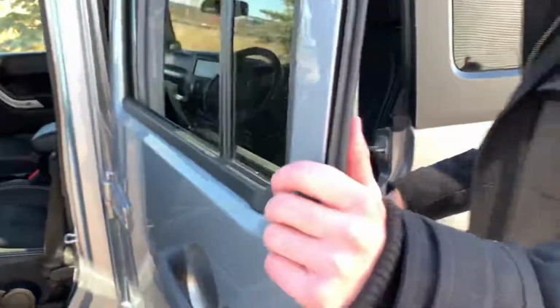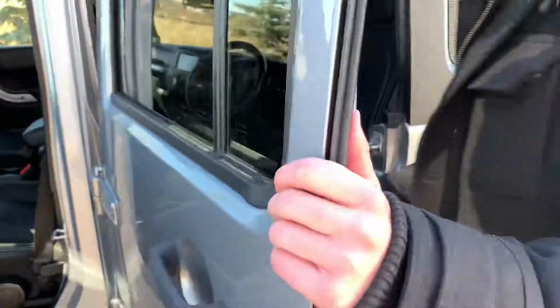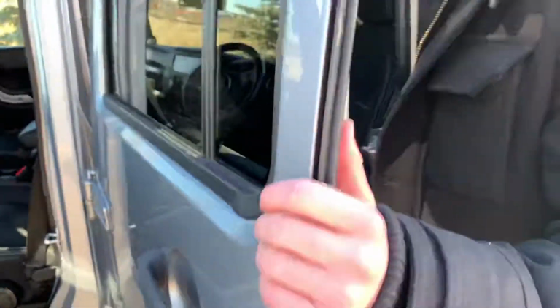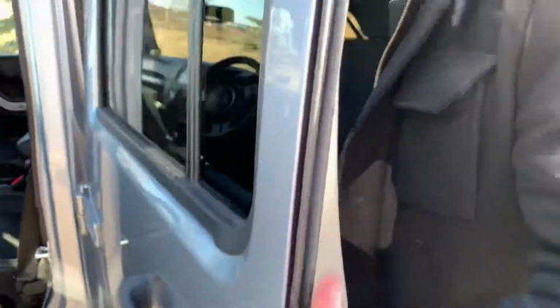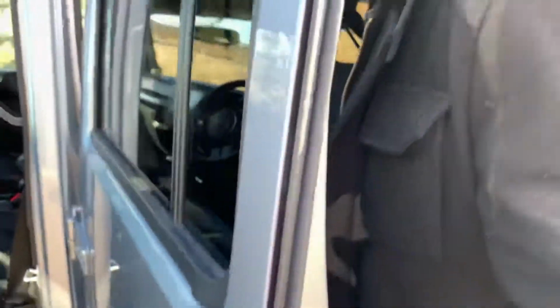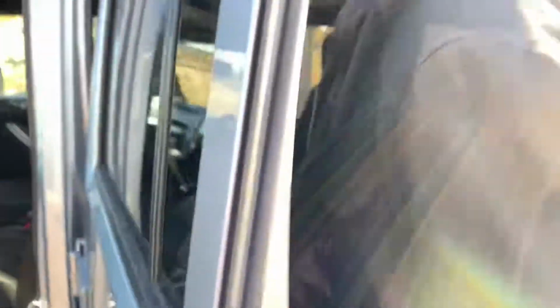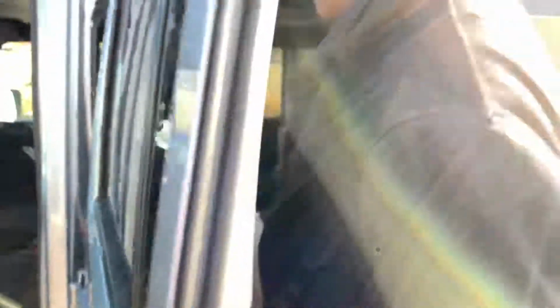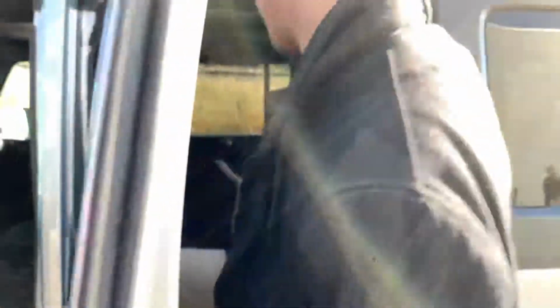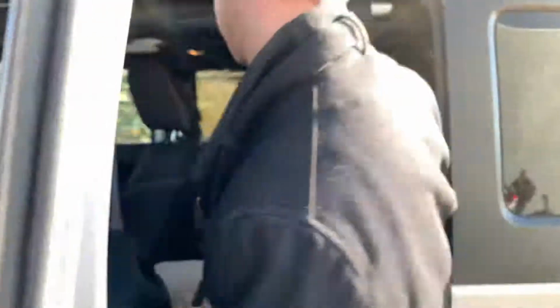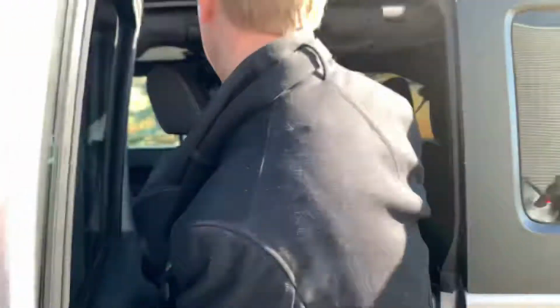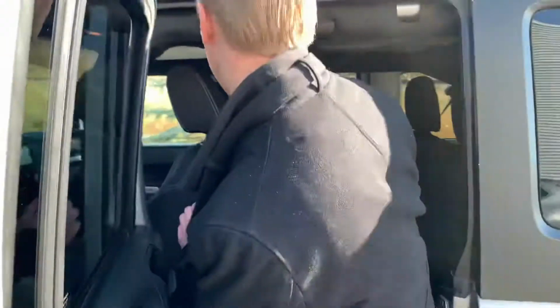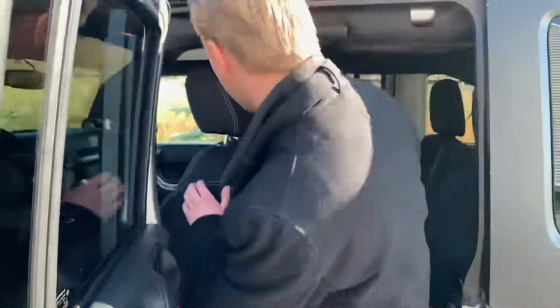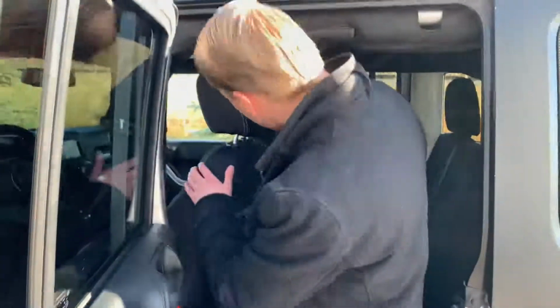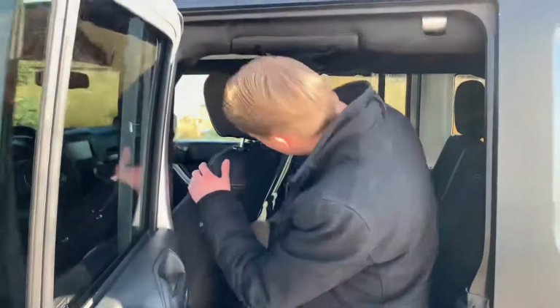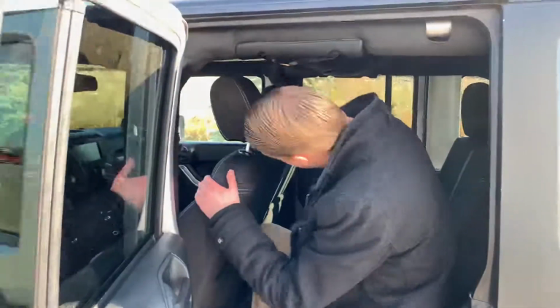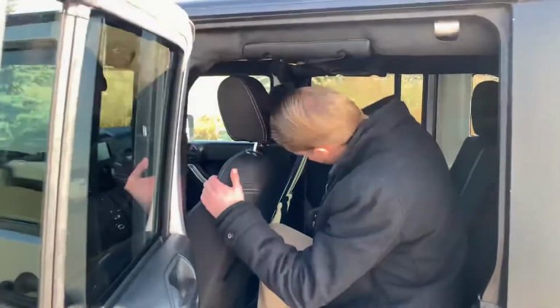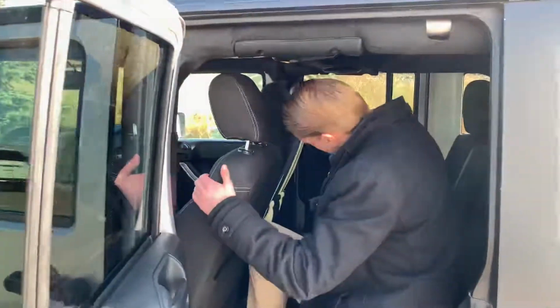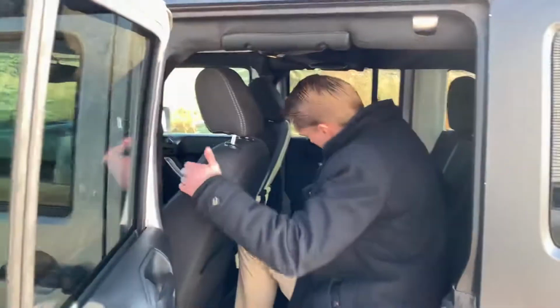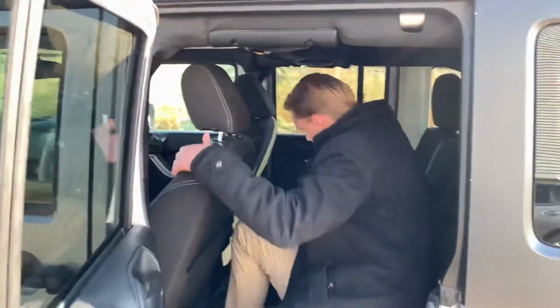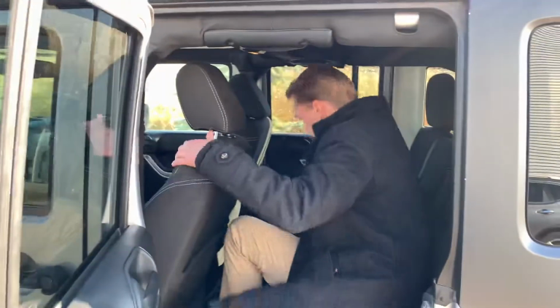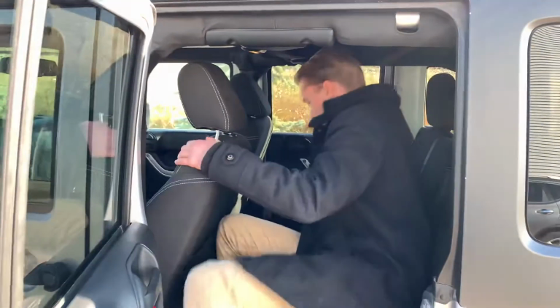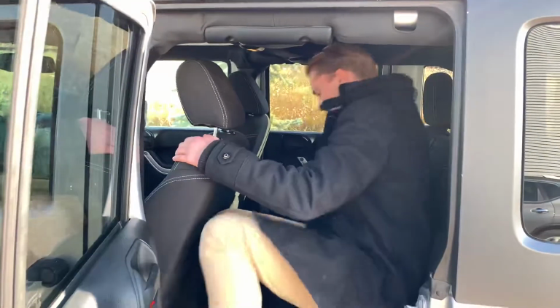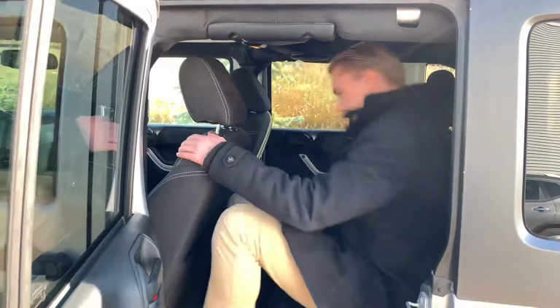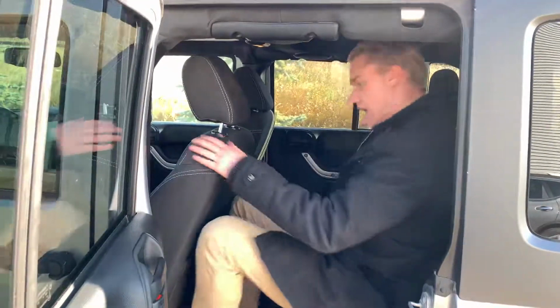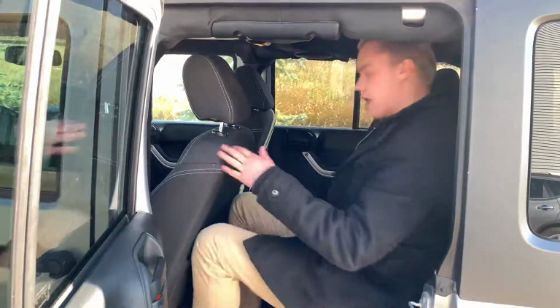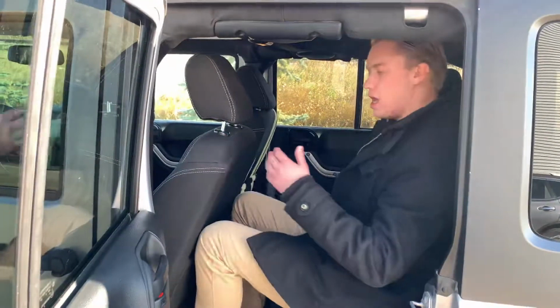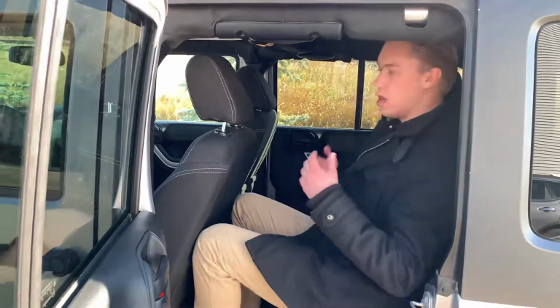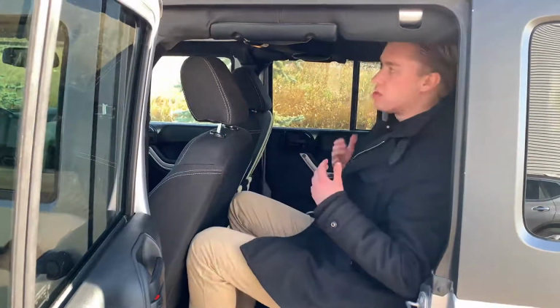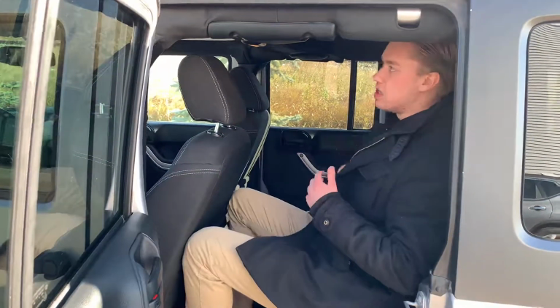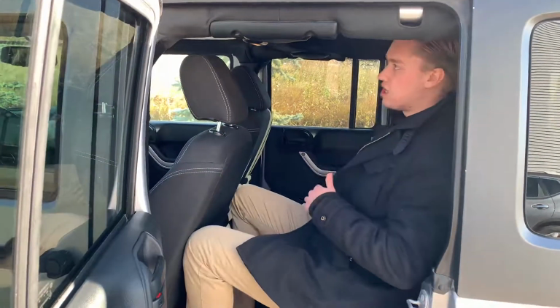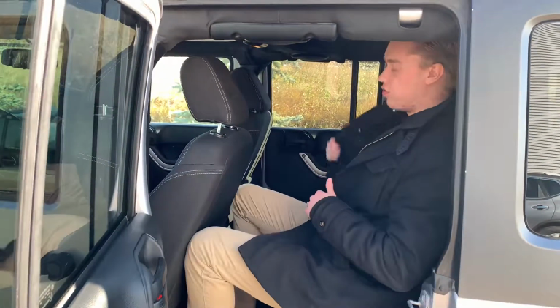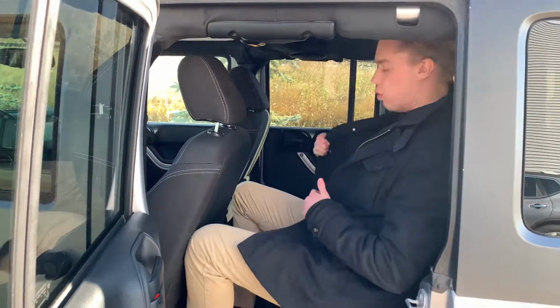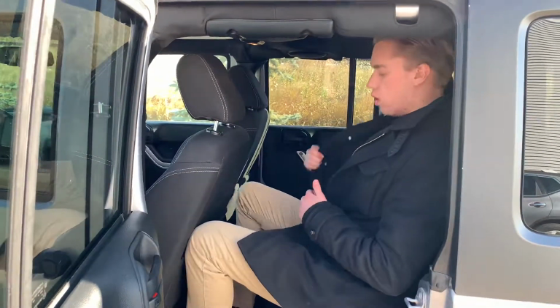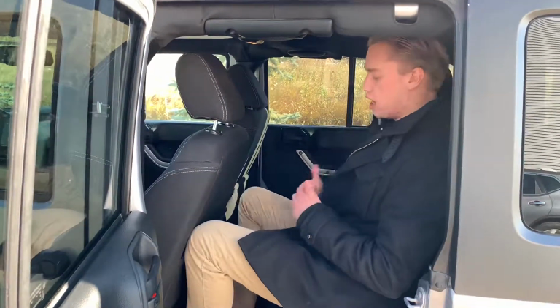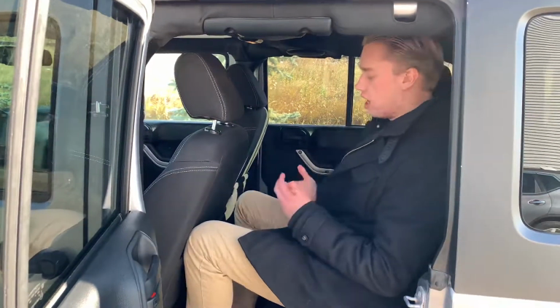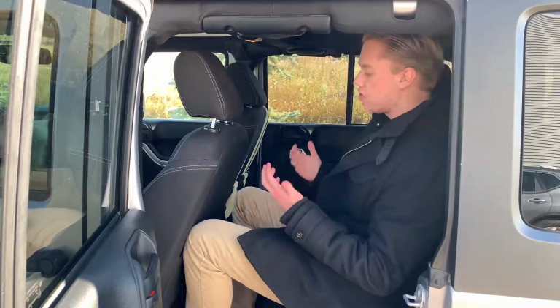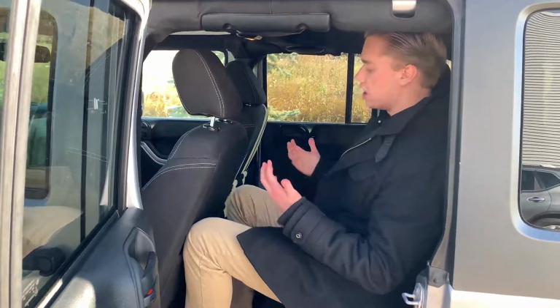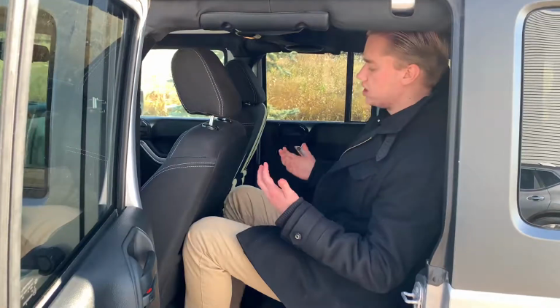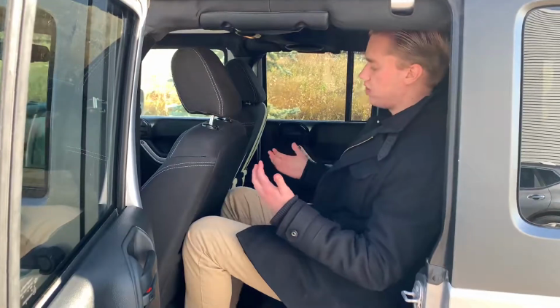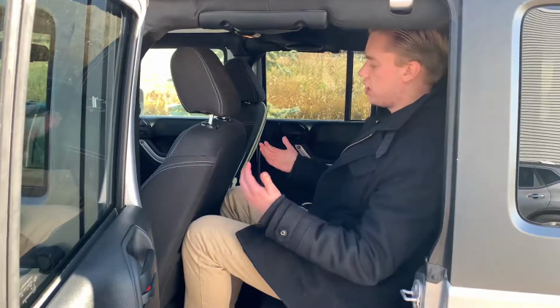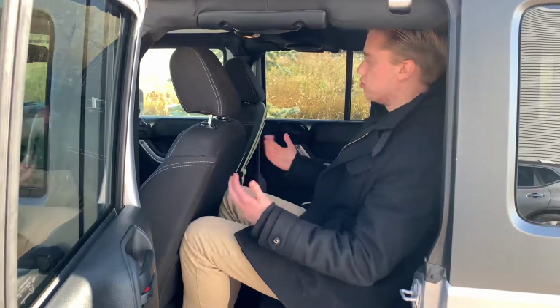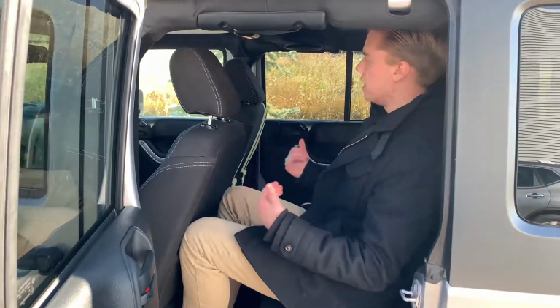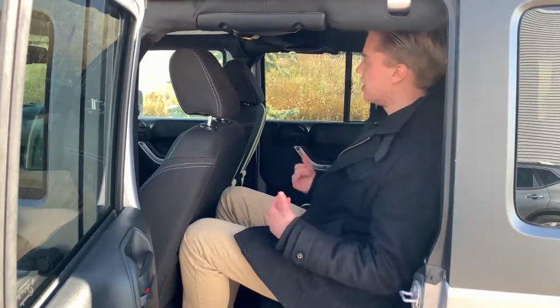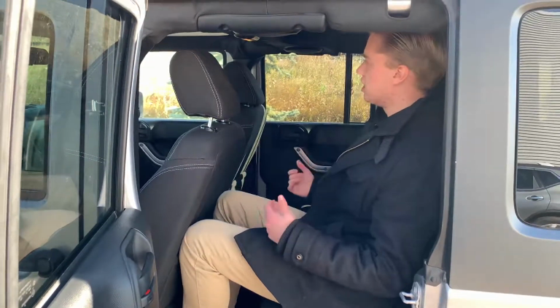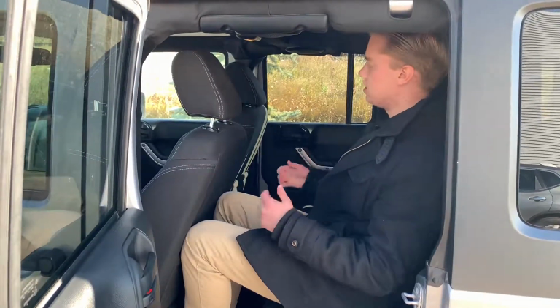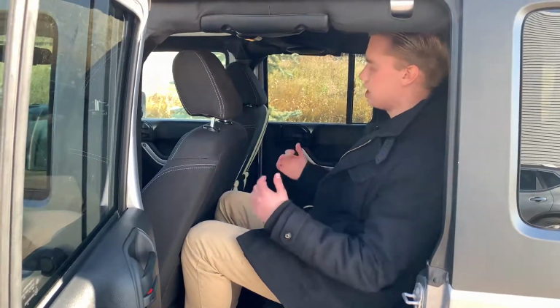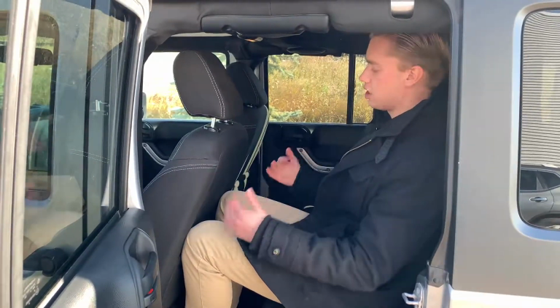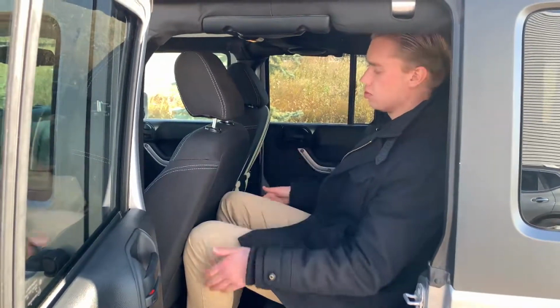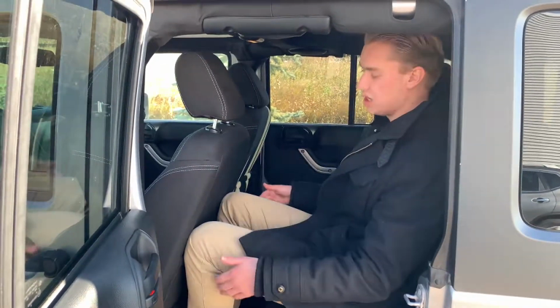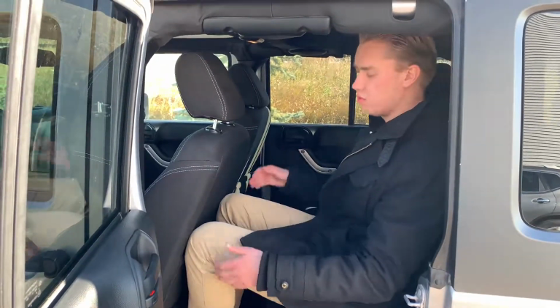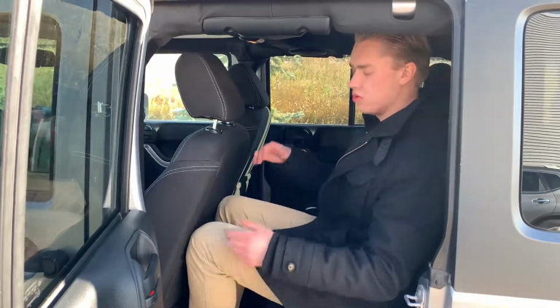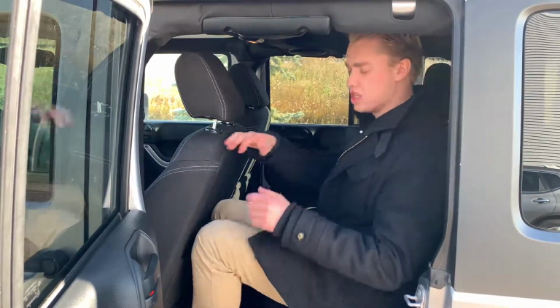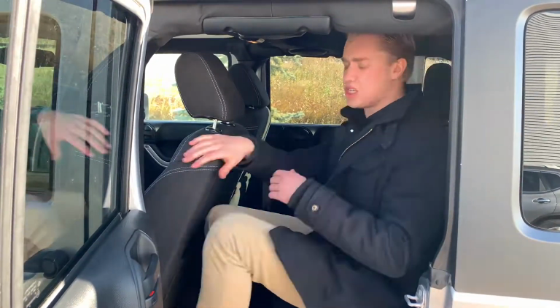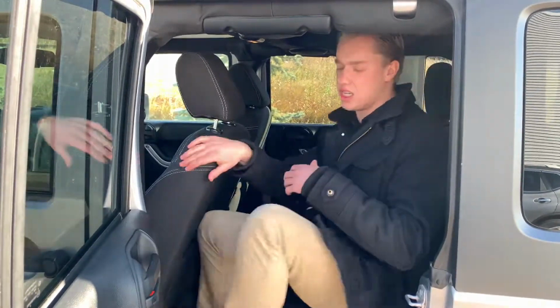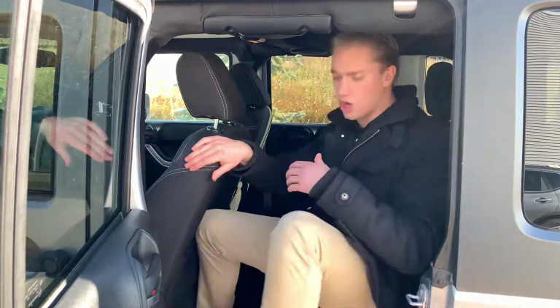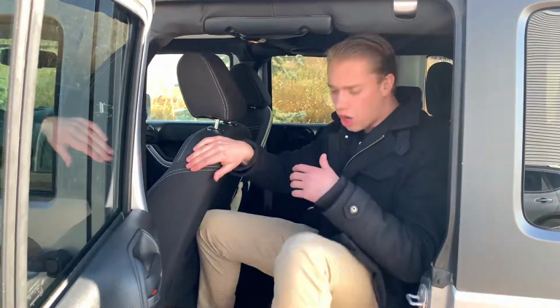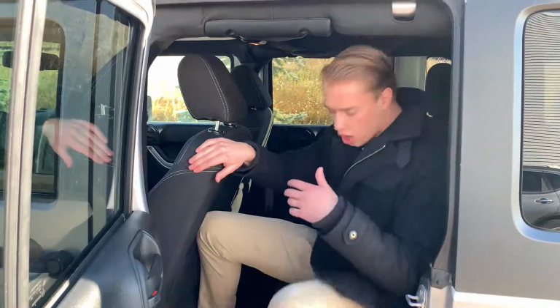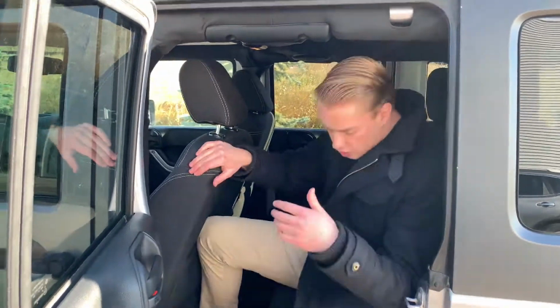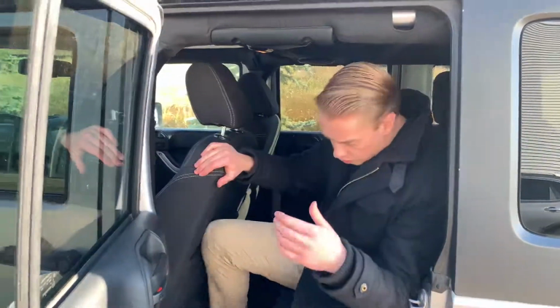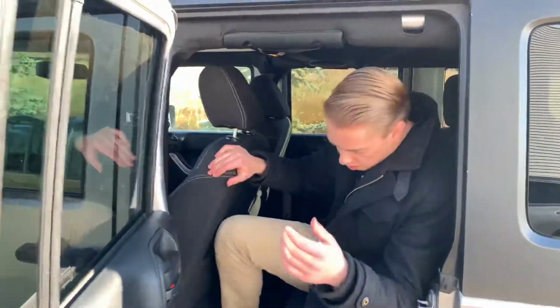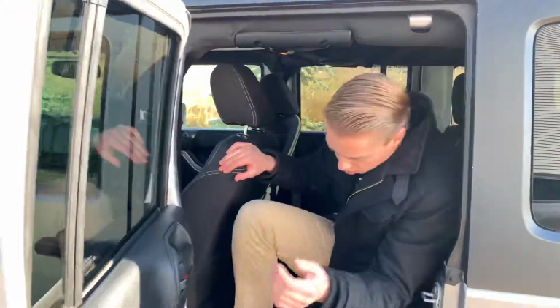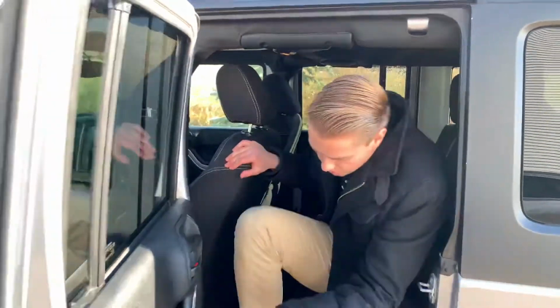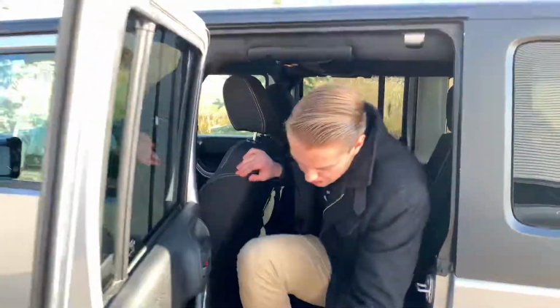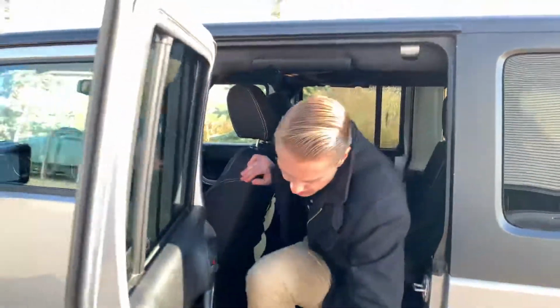Moving on into the back seat here — I am 6'1" and I have tons of headroom and tons of legroom even with the seat all the way back.